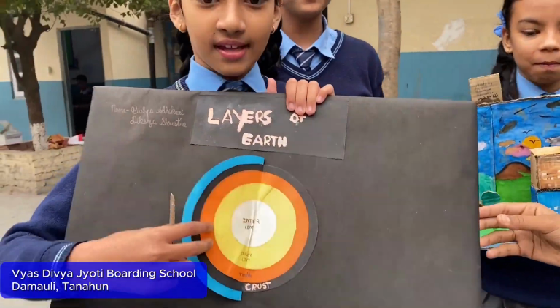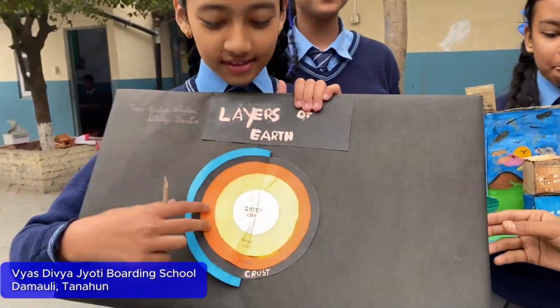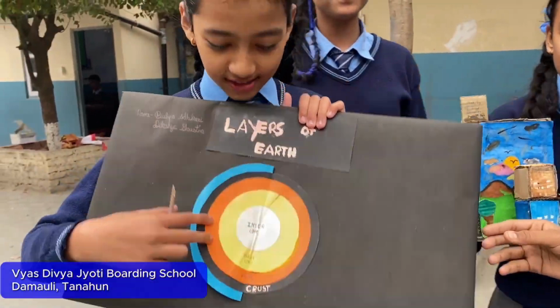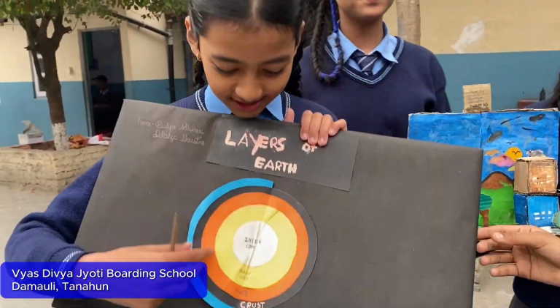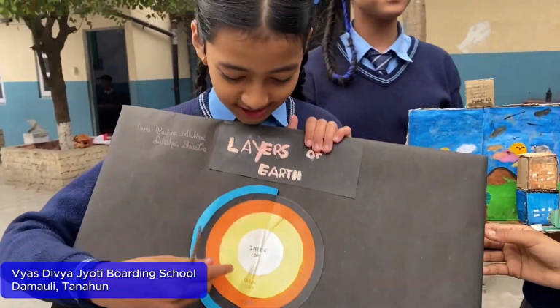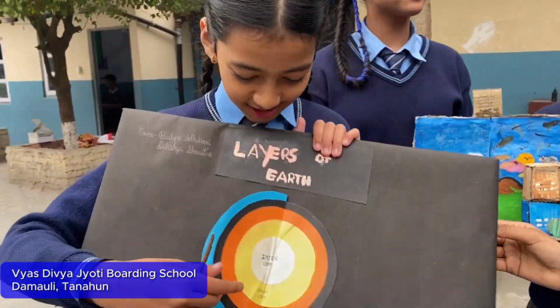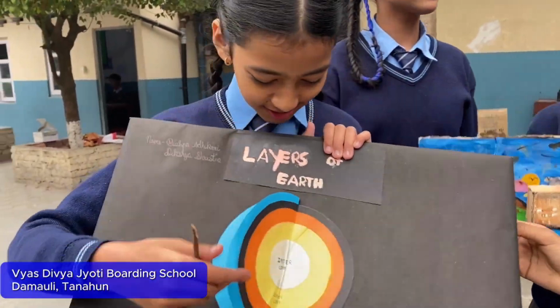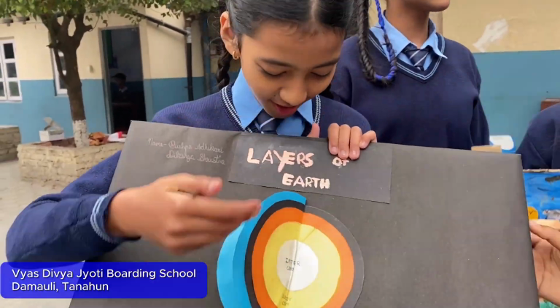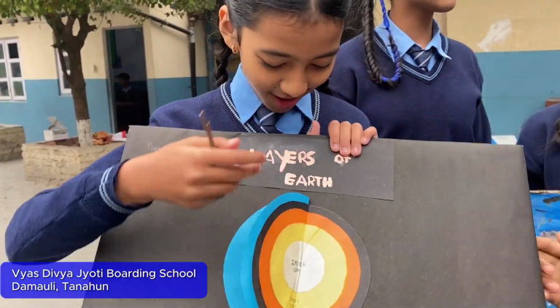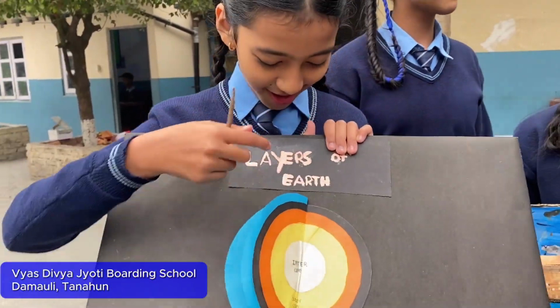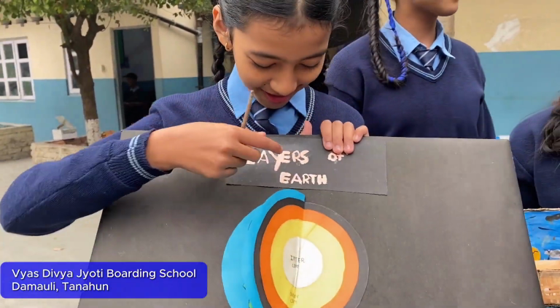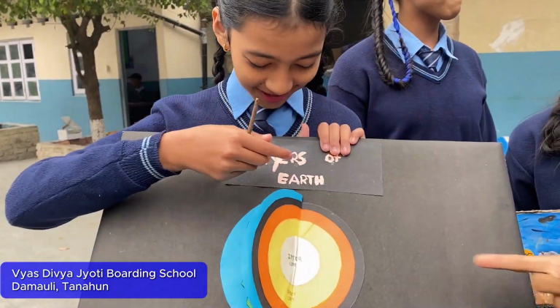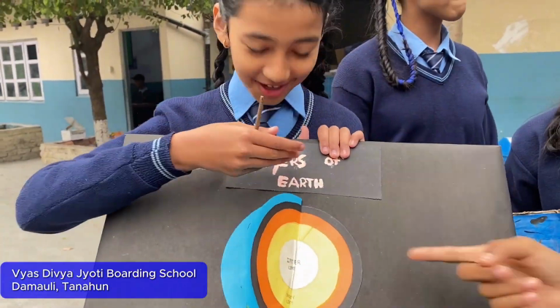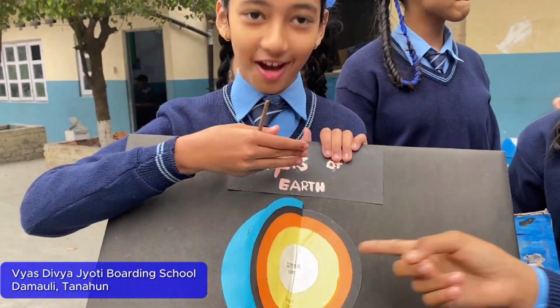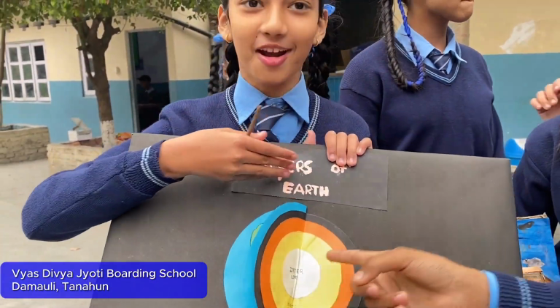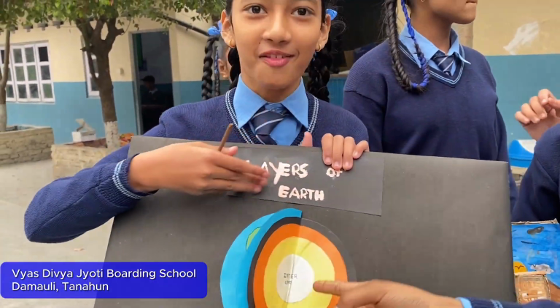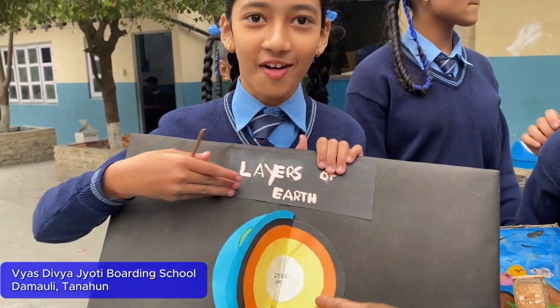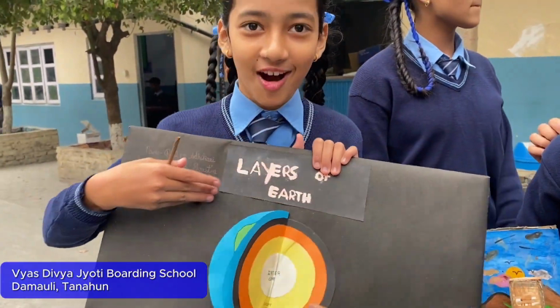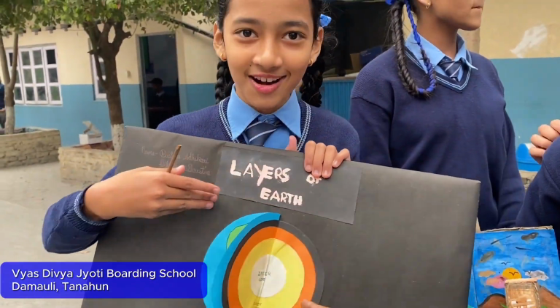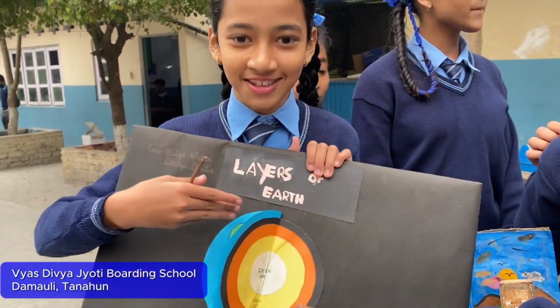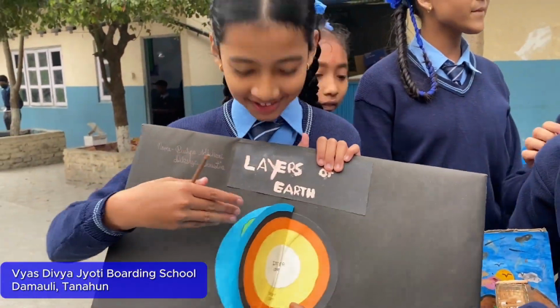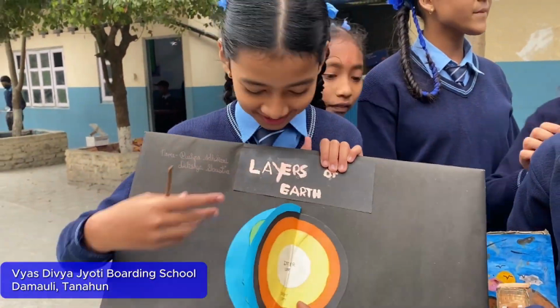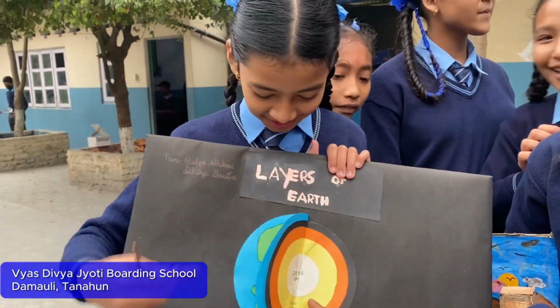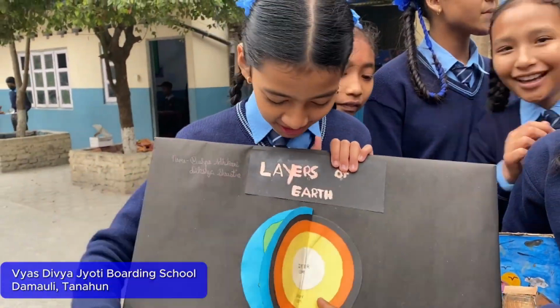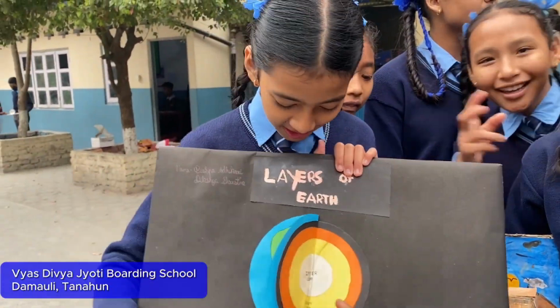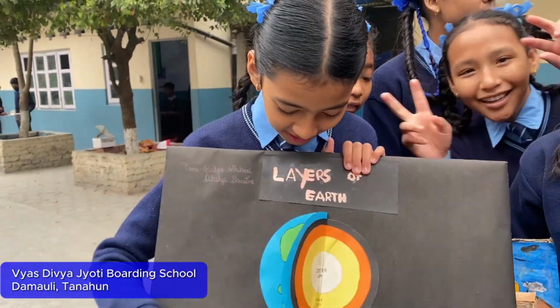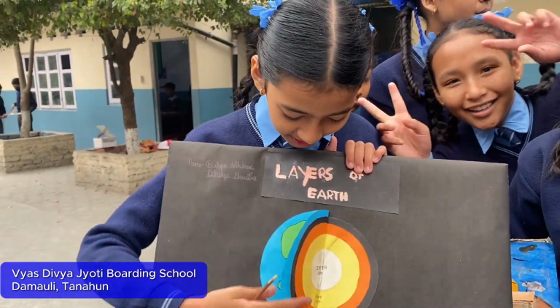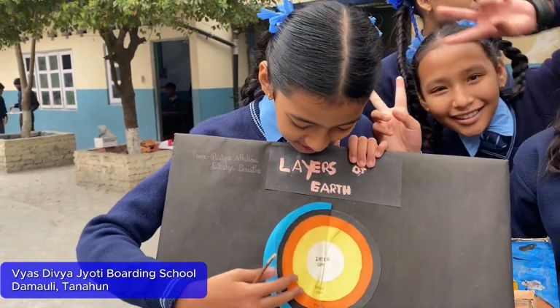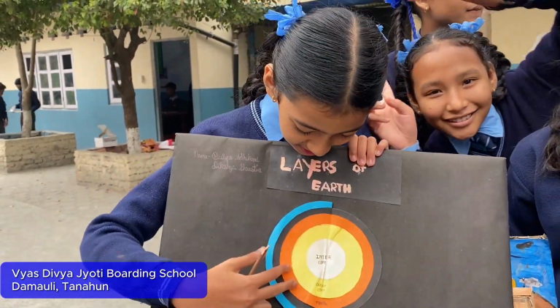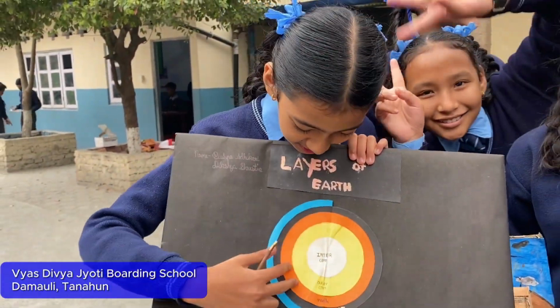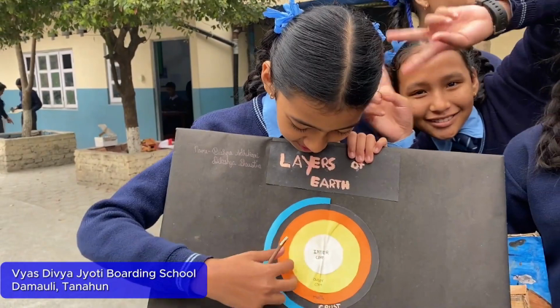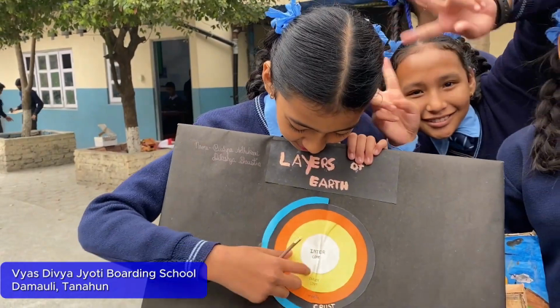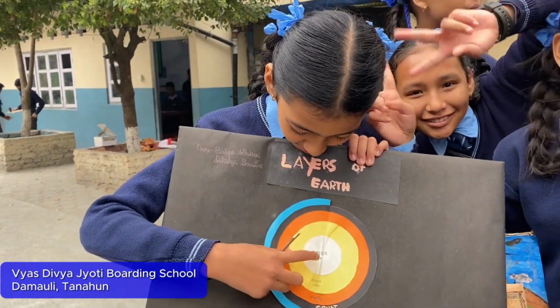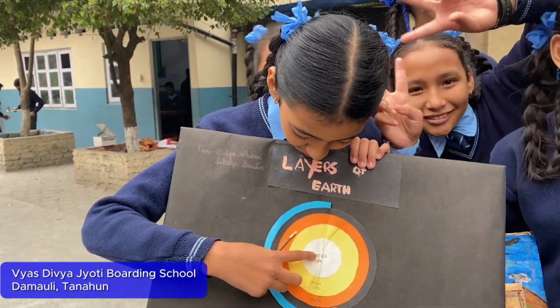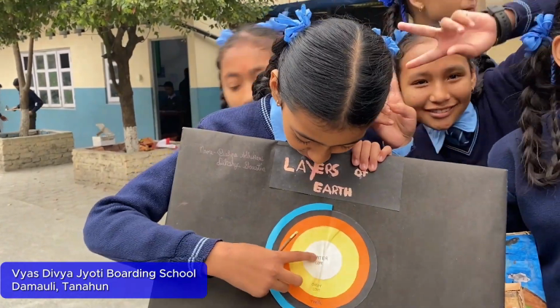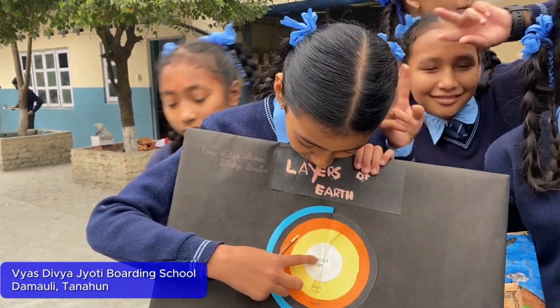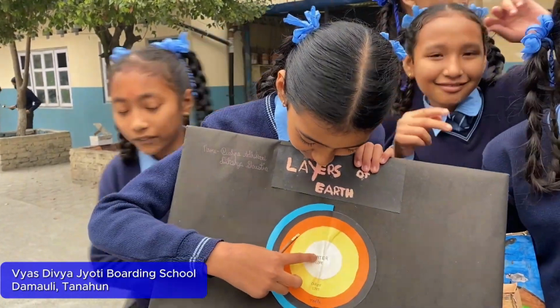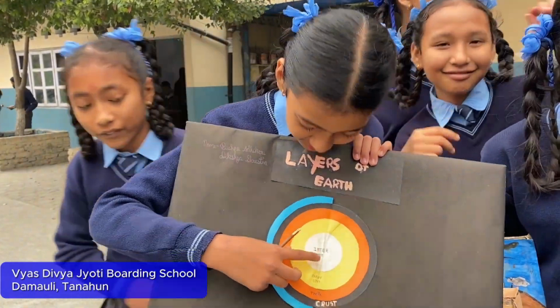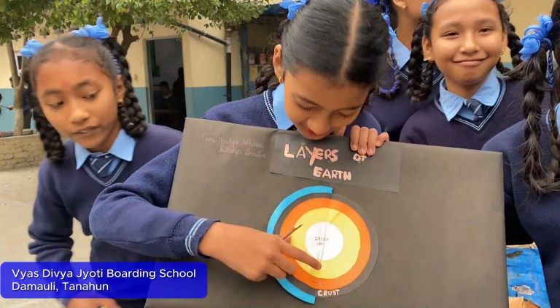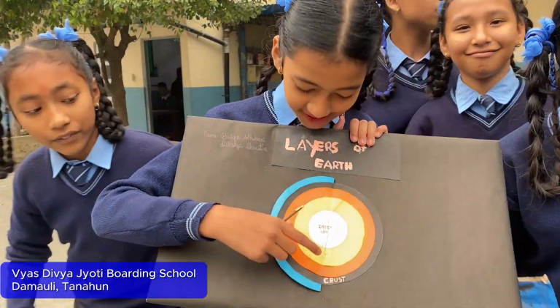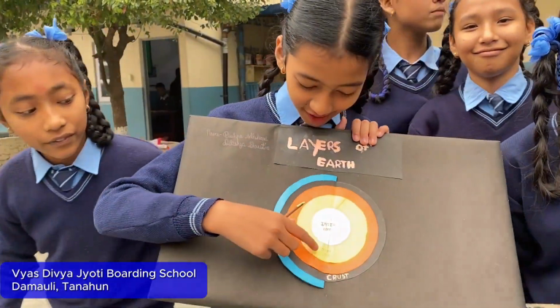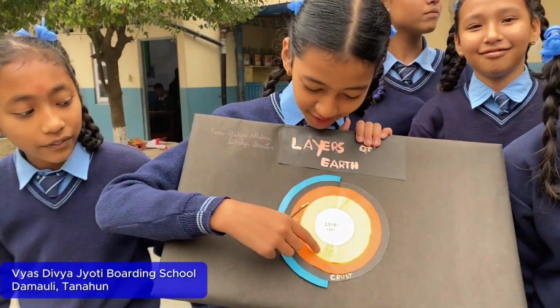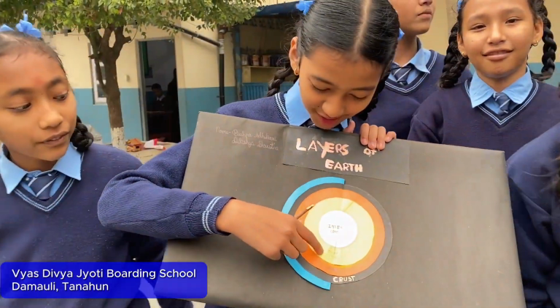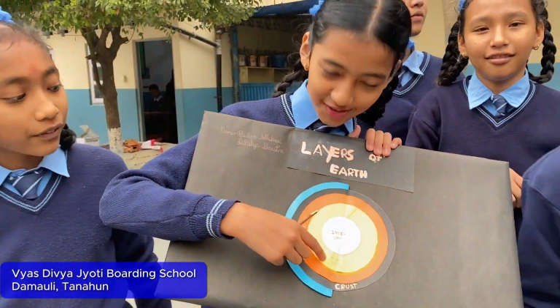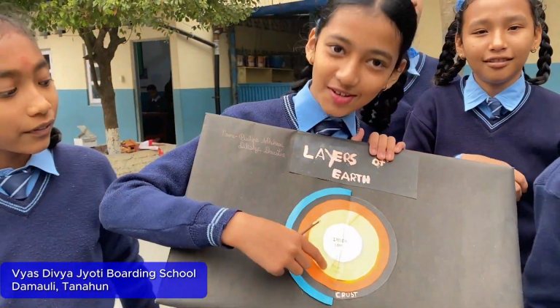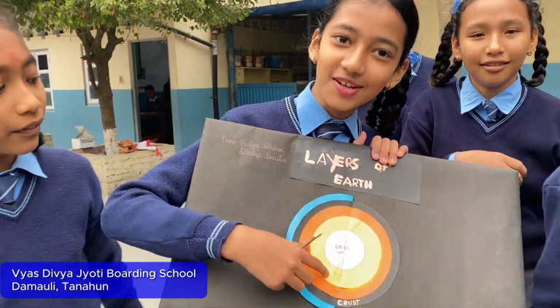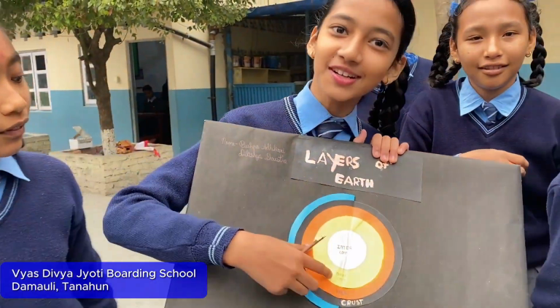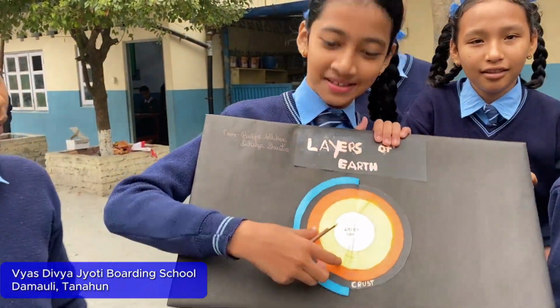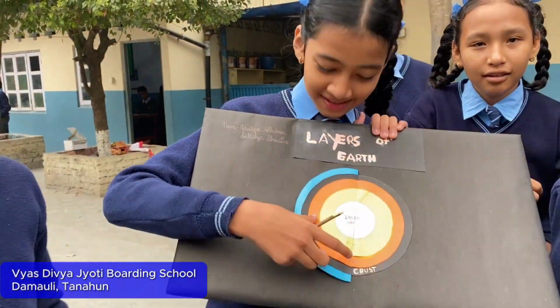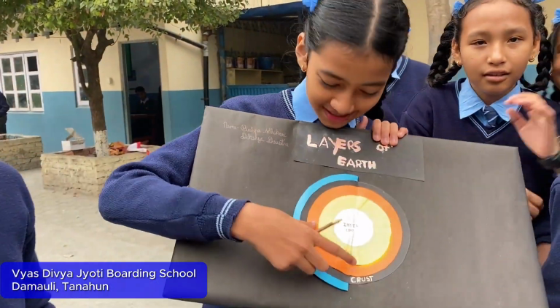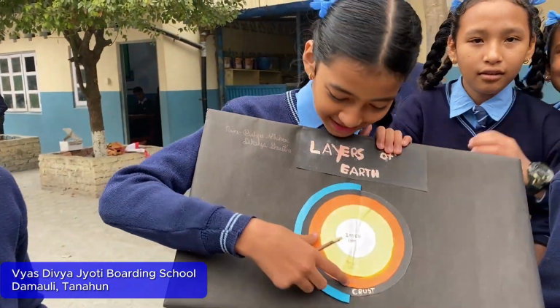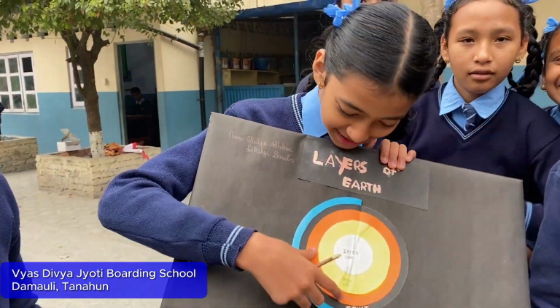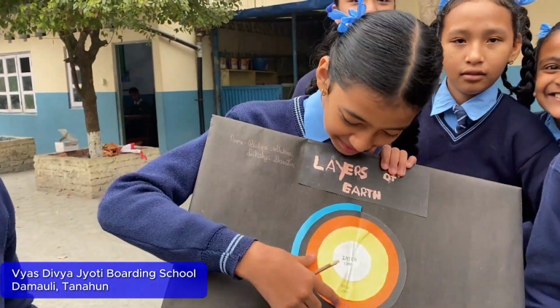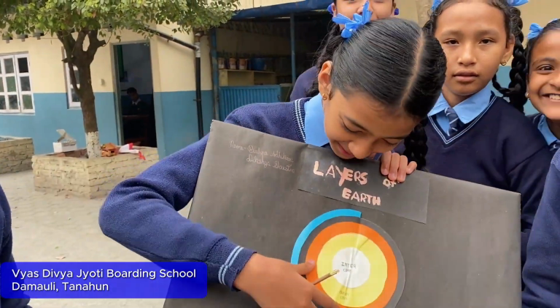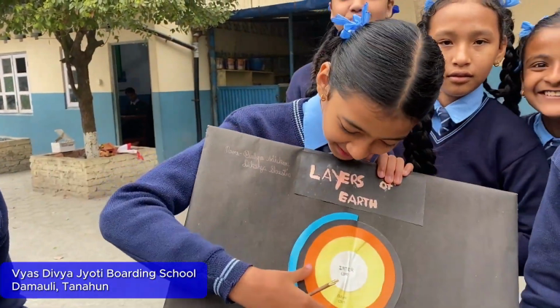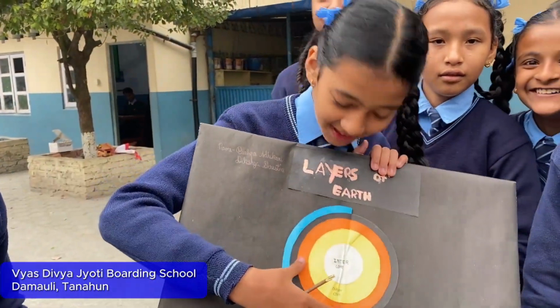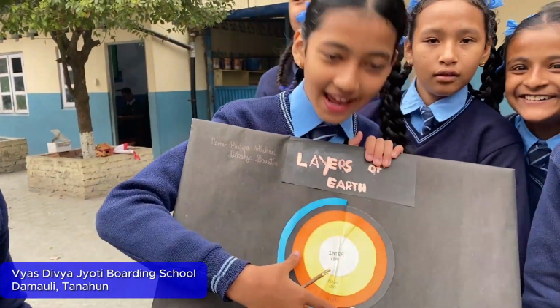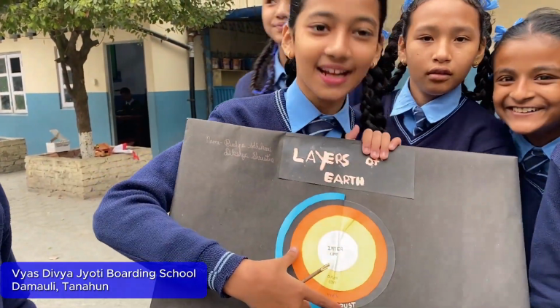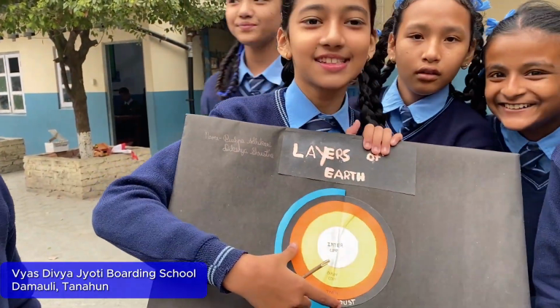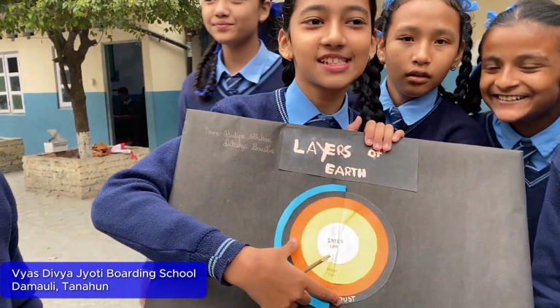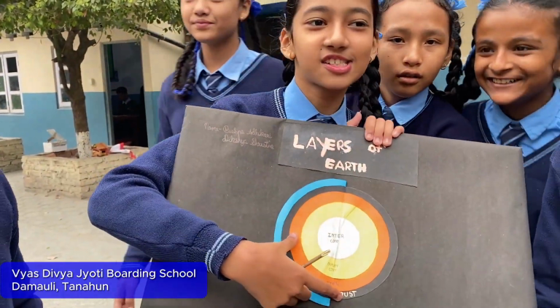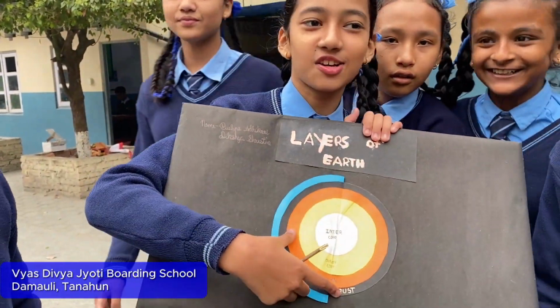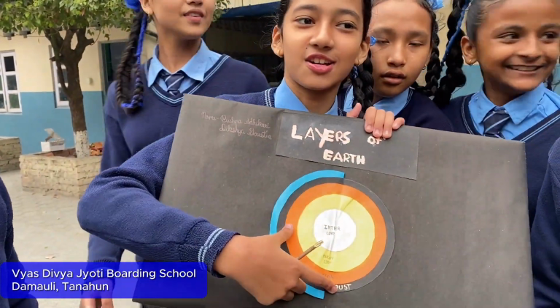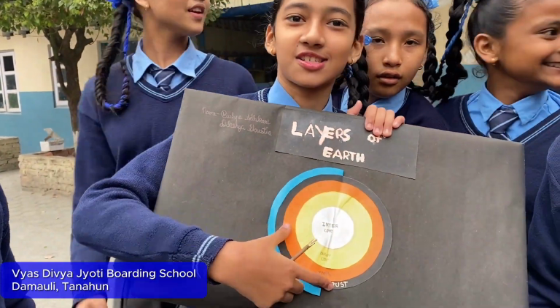This is the region of the earth, and this is the rest.